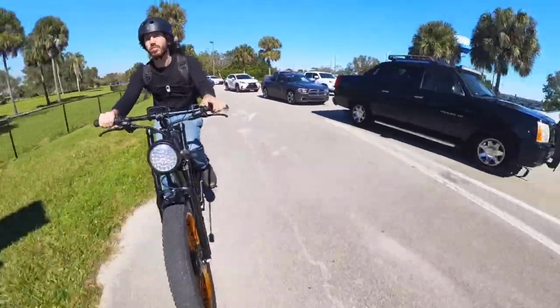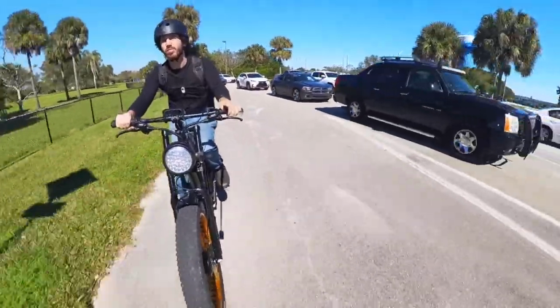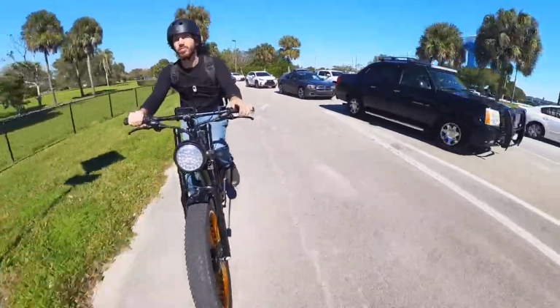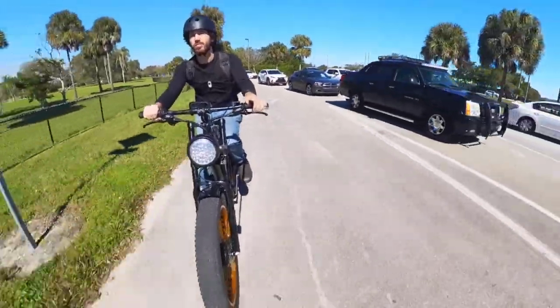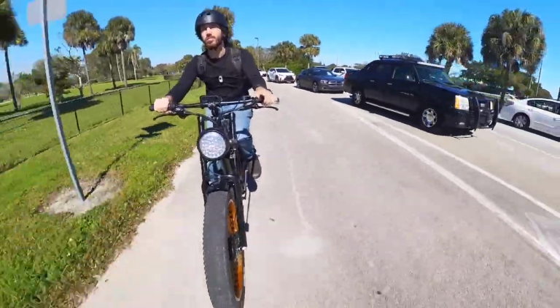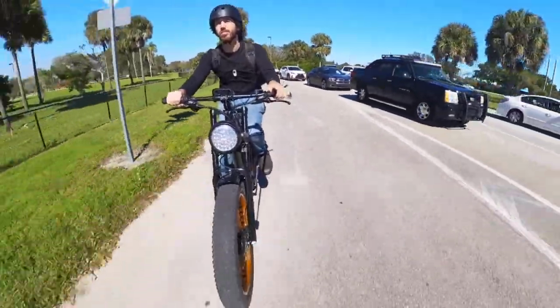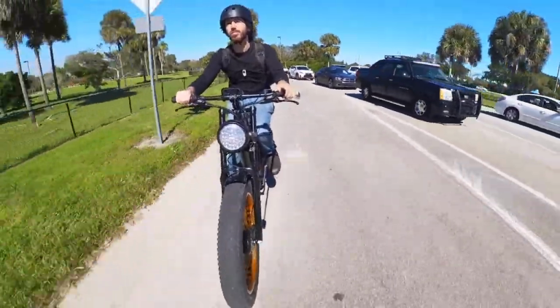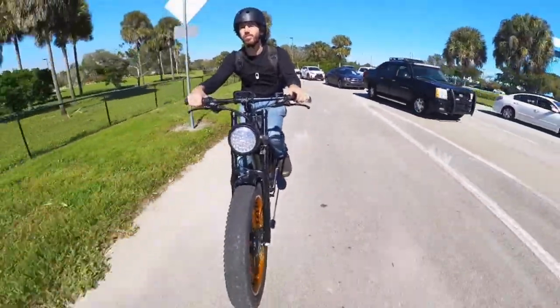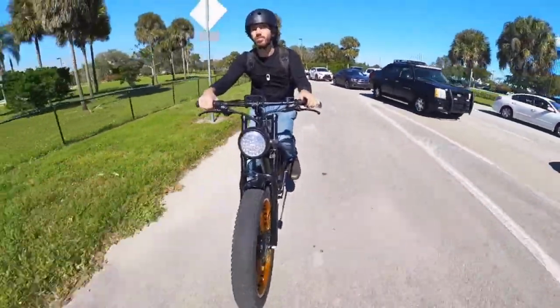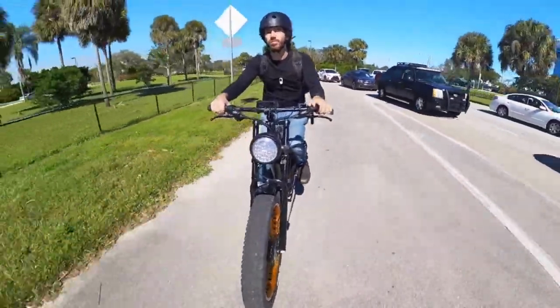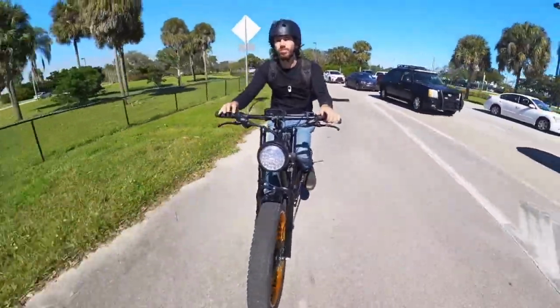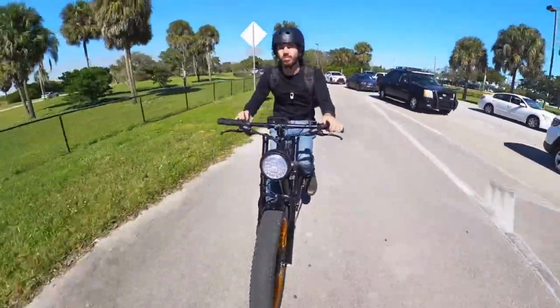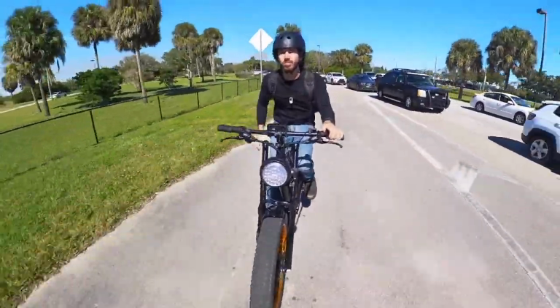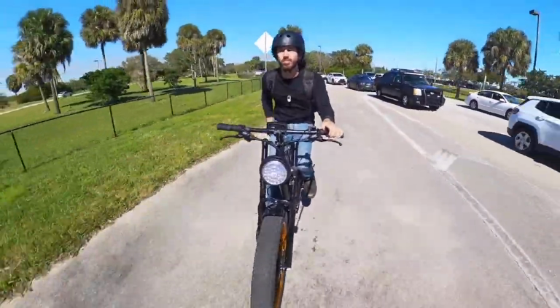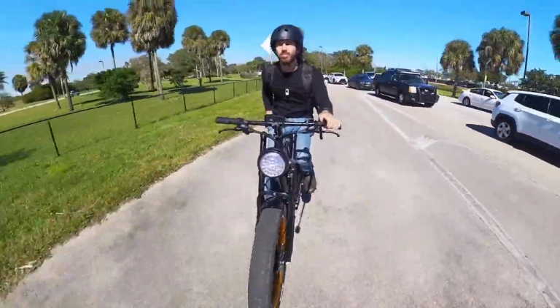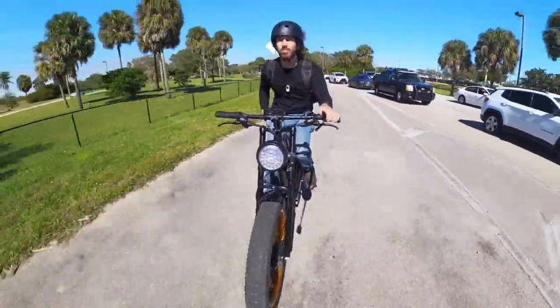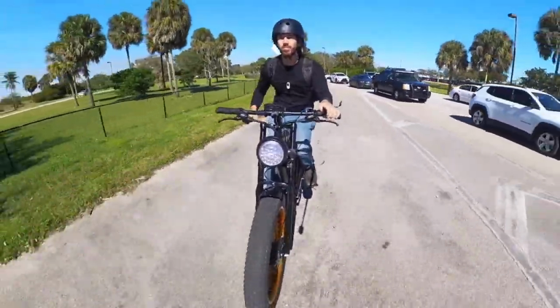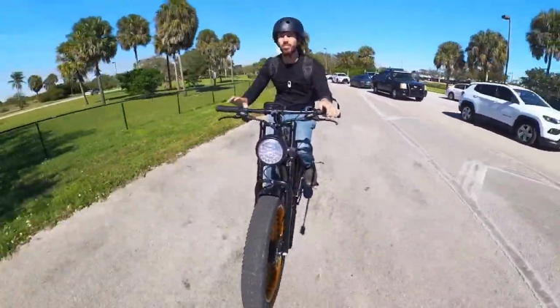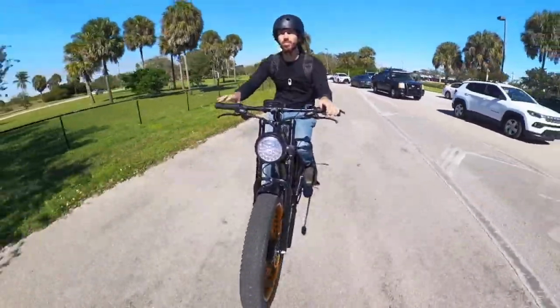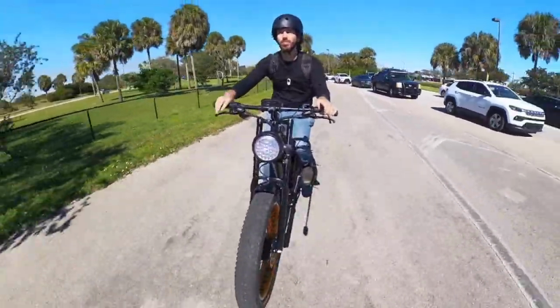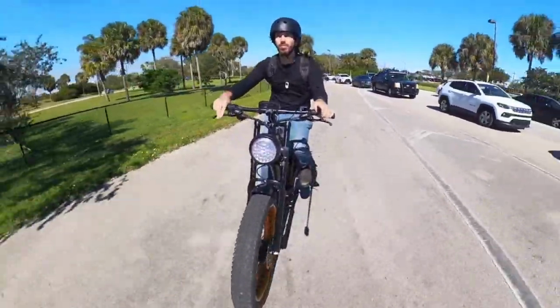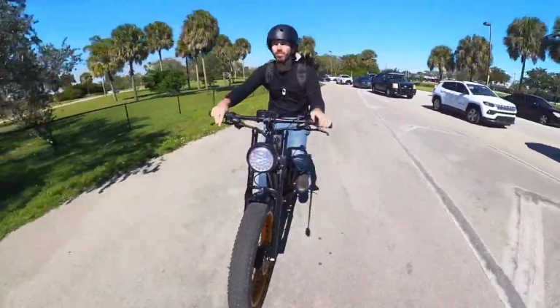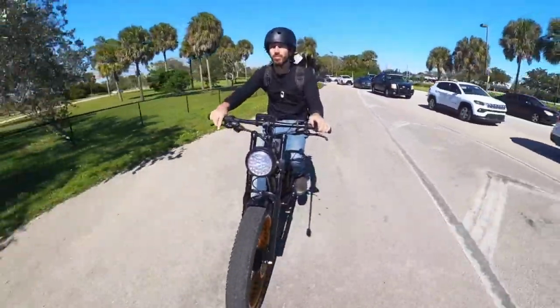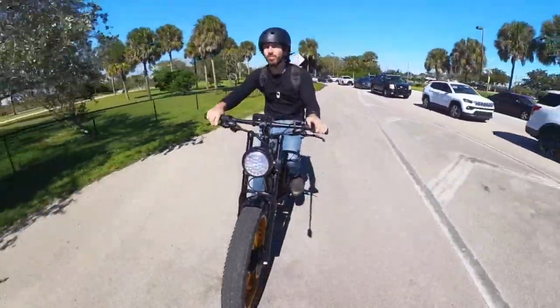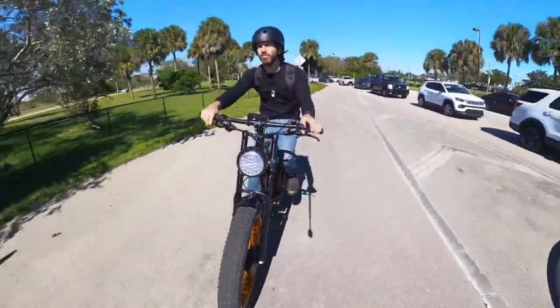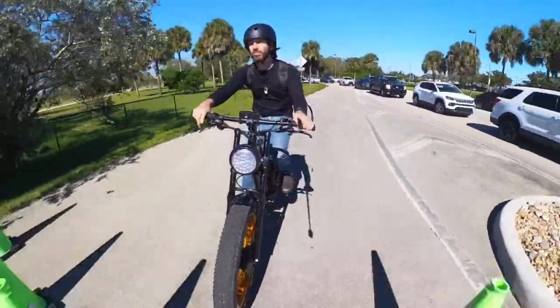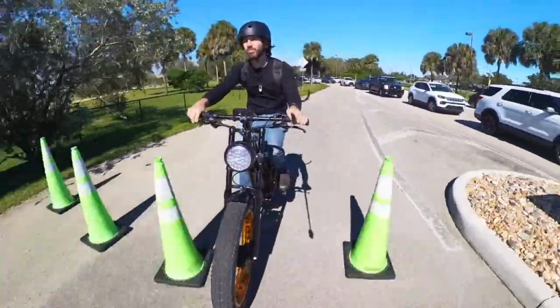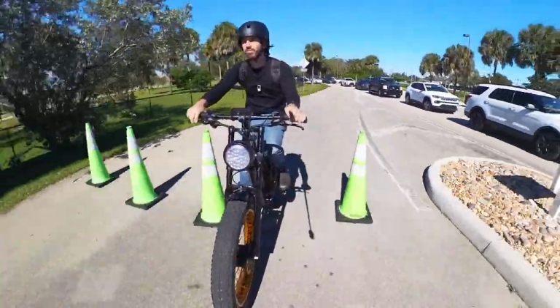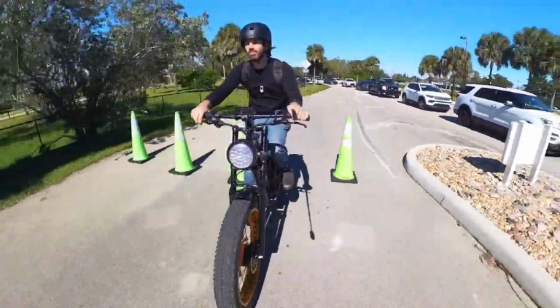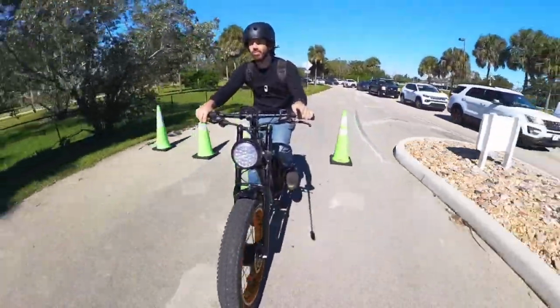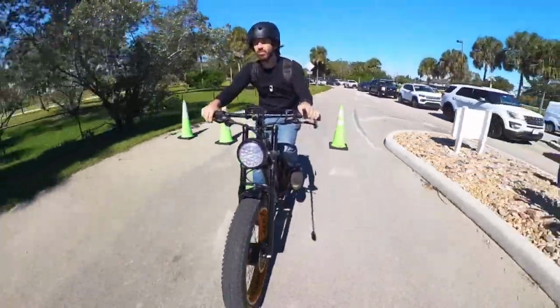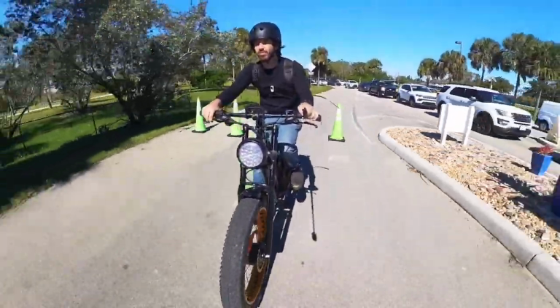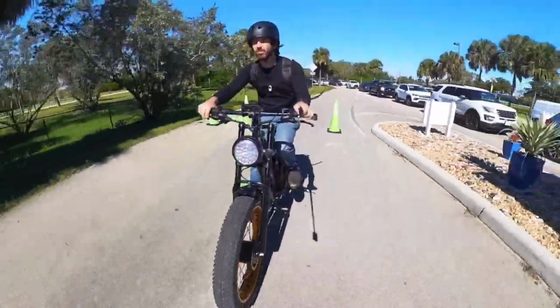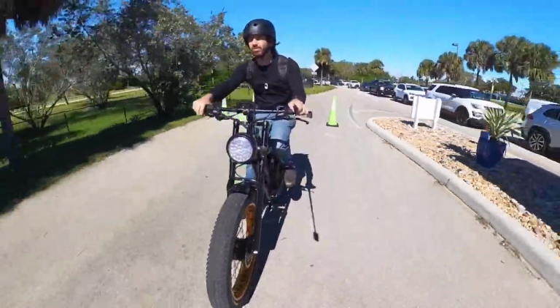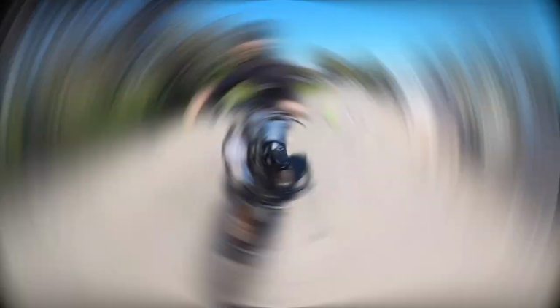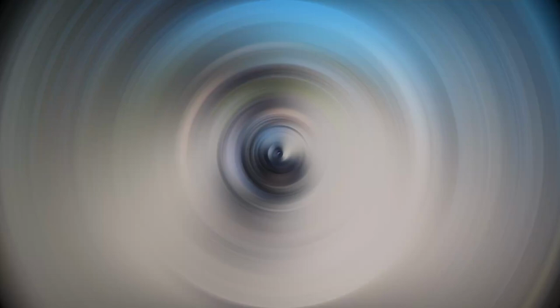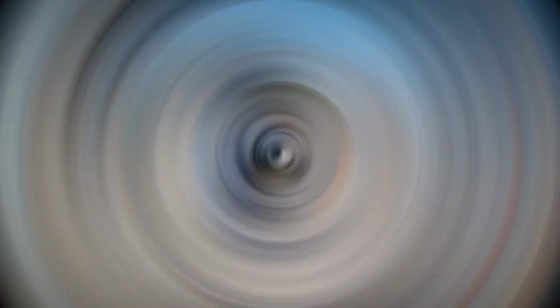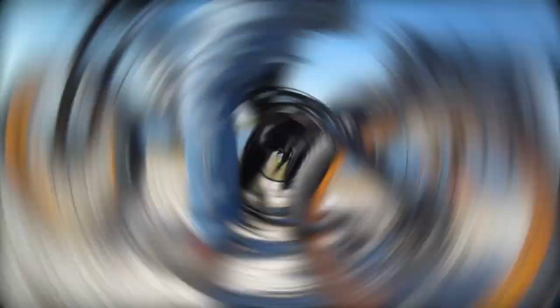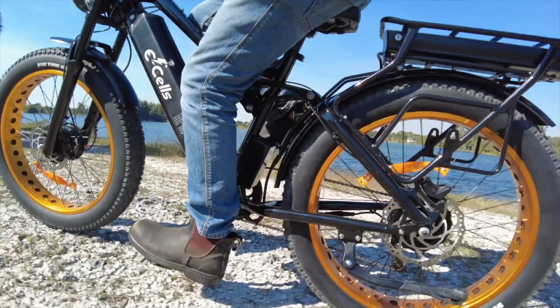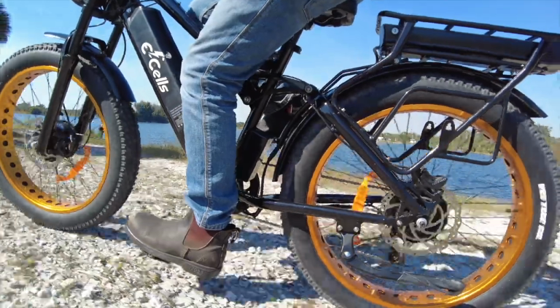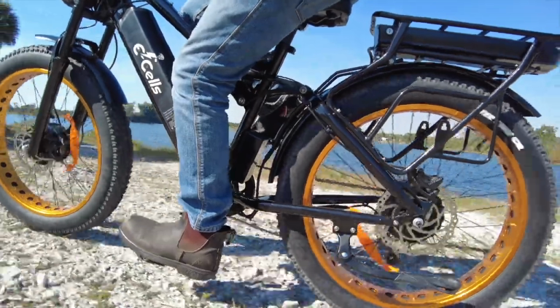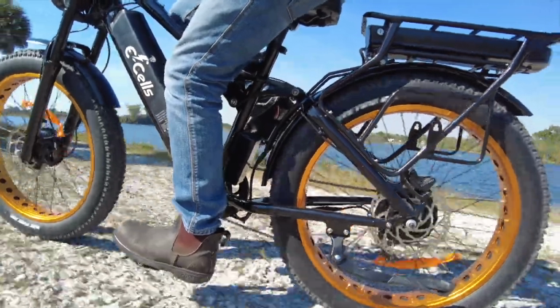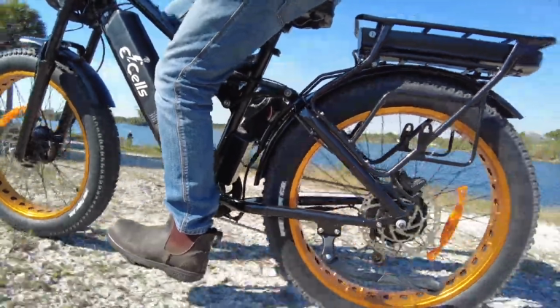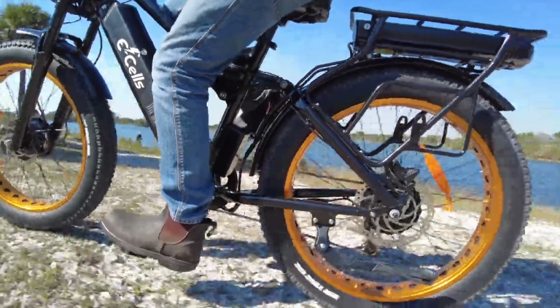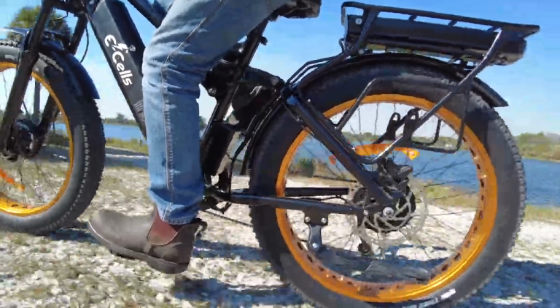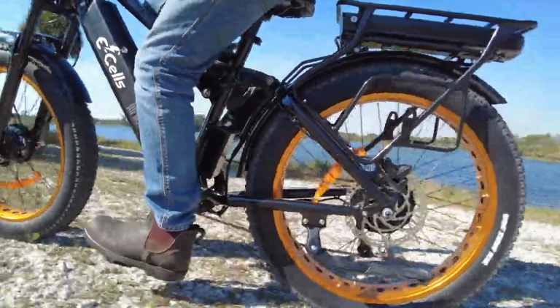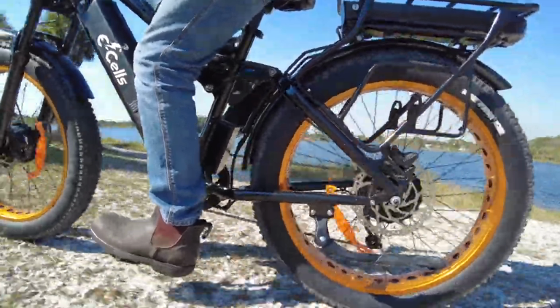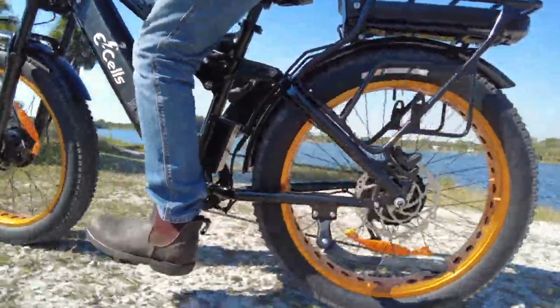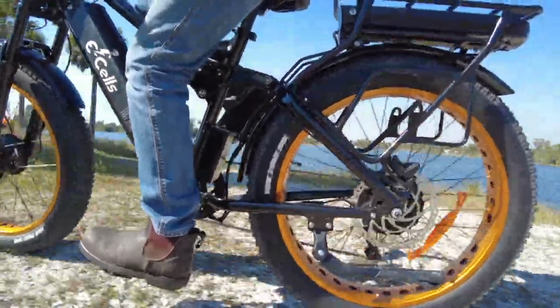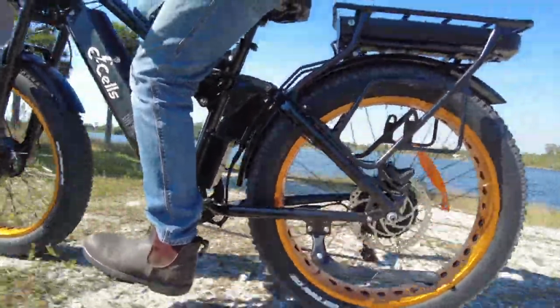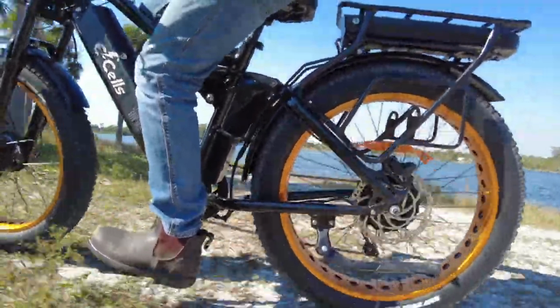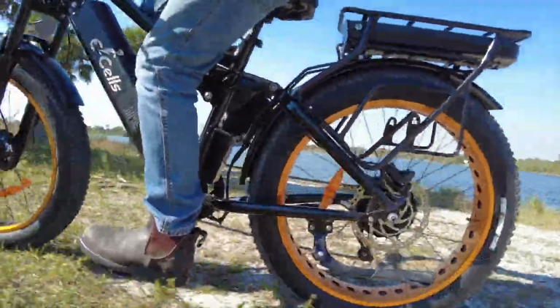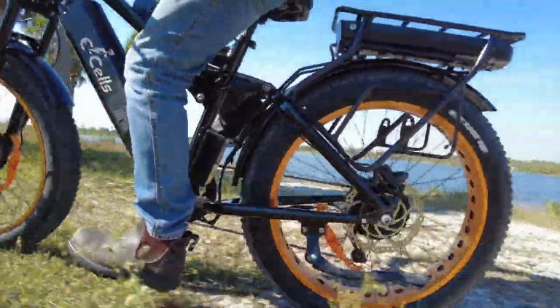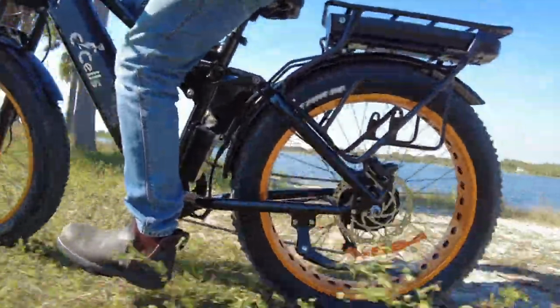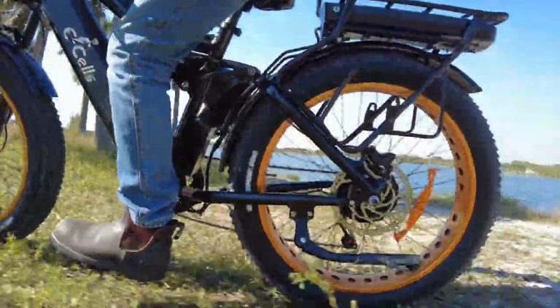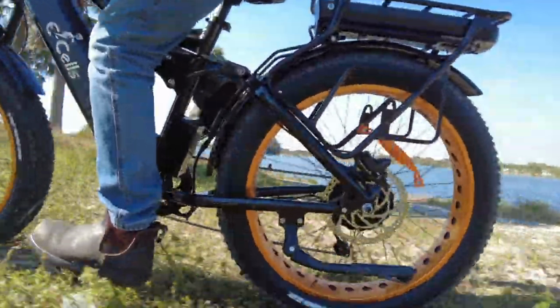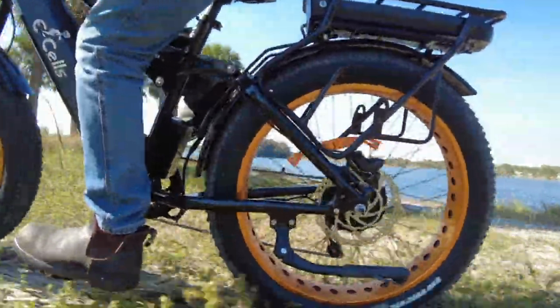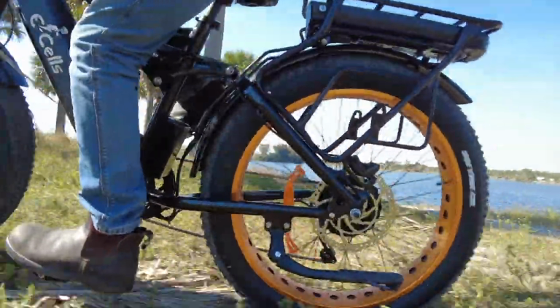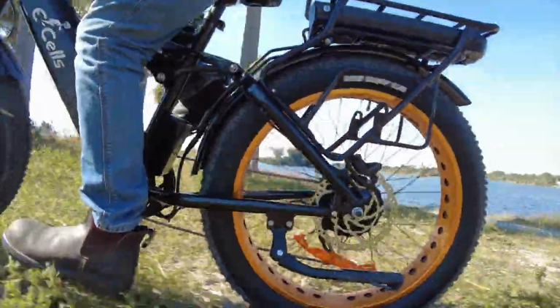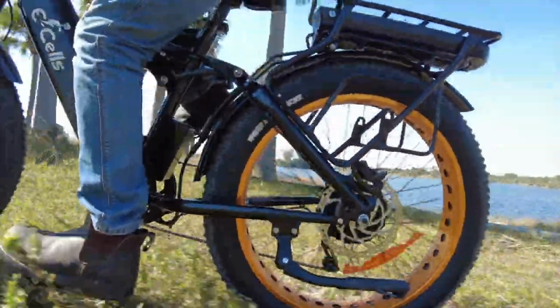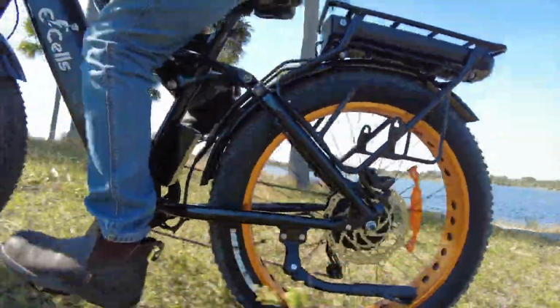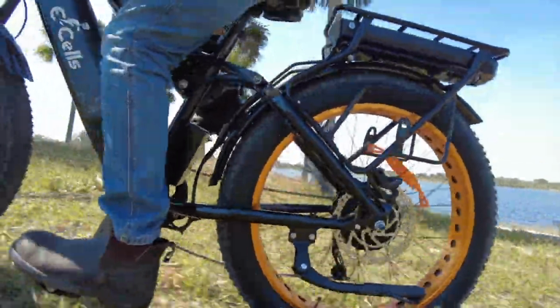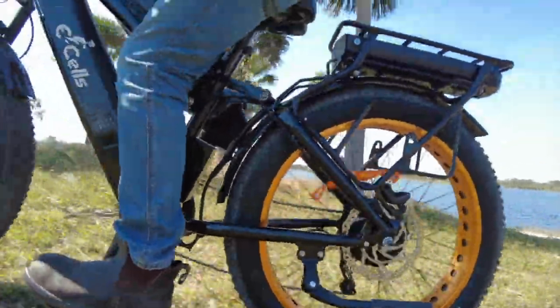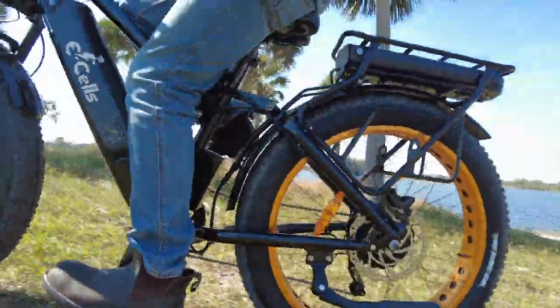Honestly, this bike feels like it can pretty much hit any terrain you'd like. Sand, dirt, and grass are all child's play for this thing. It's got the power and the tires to eat that stuff up.